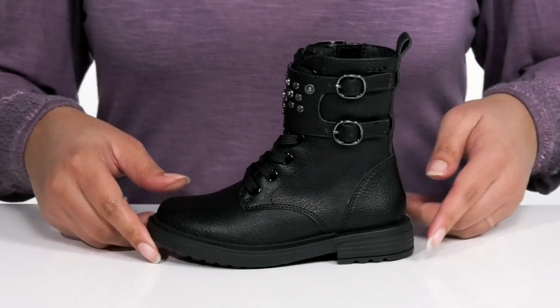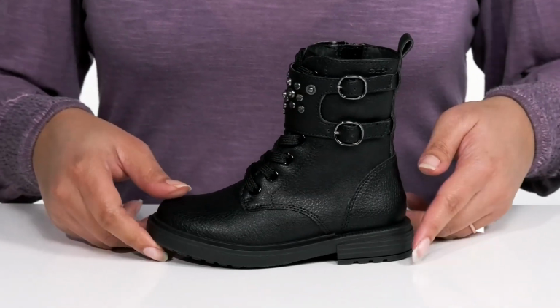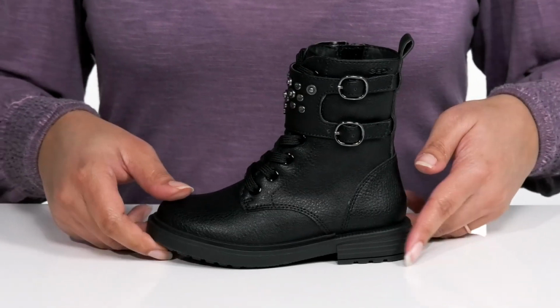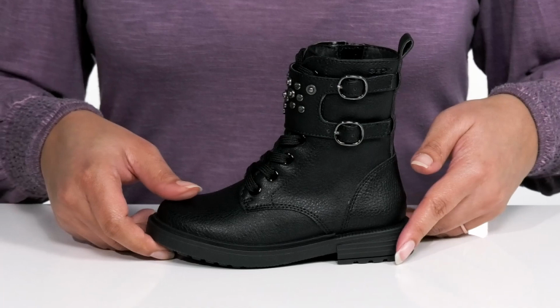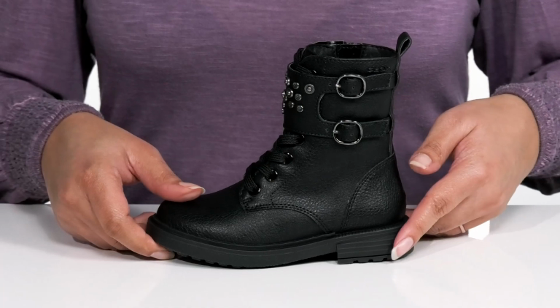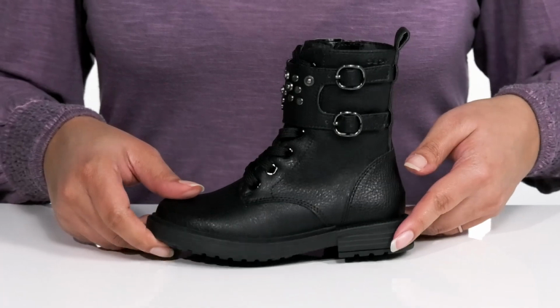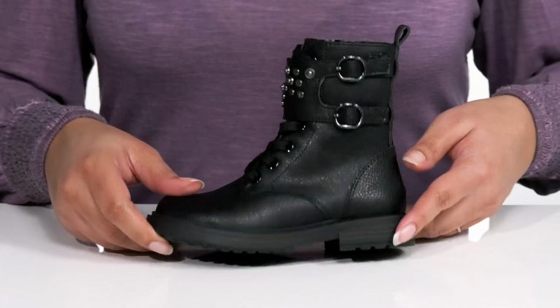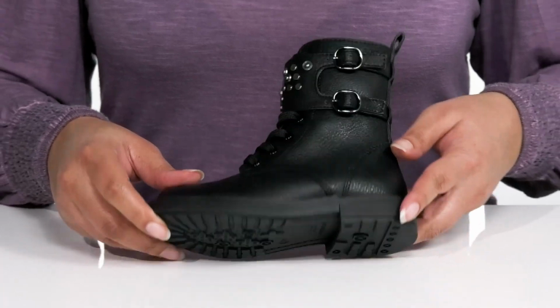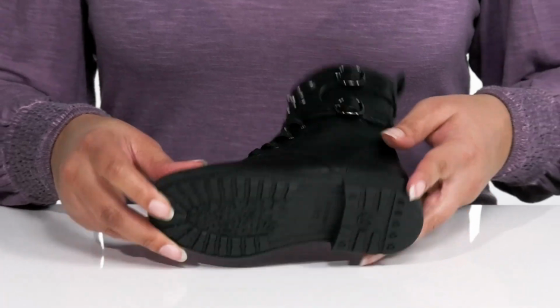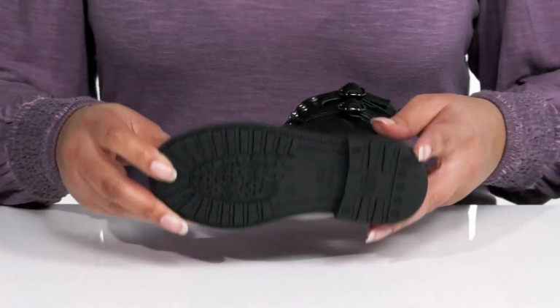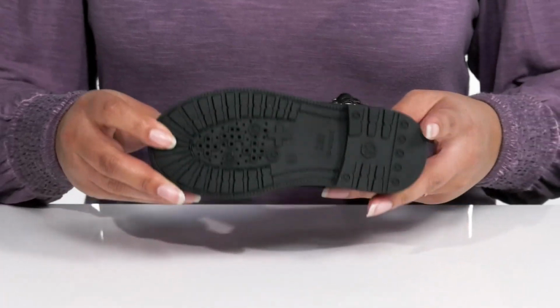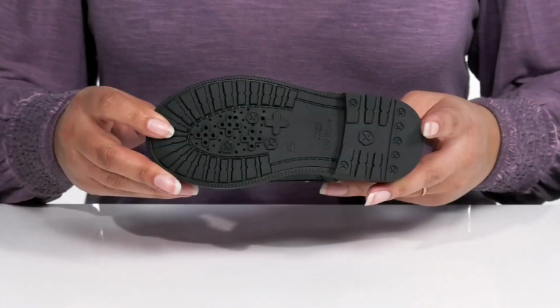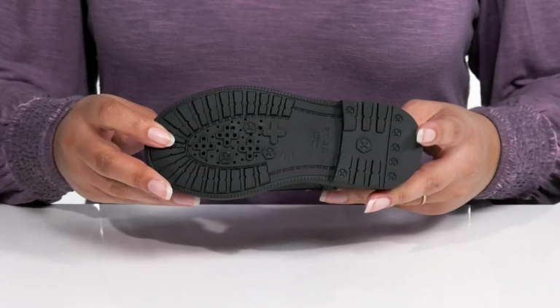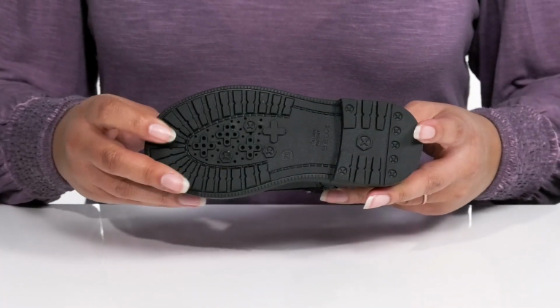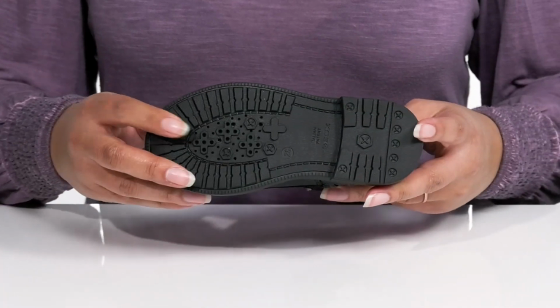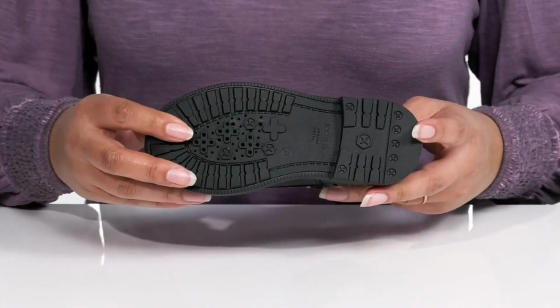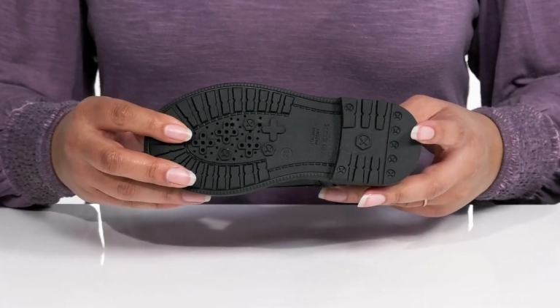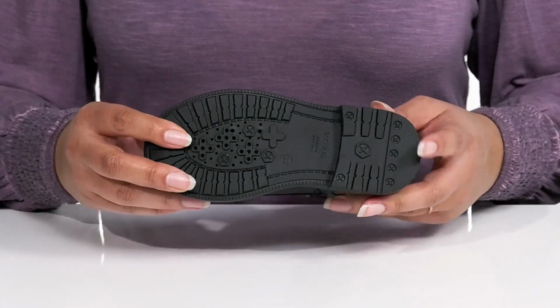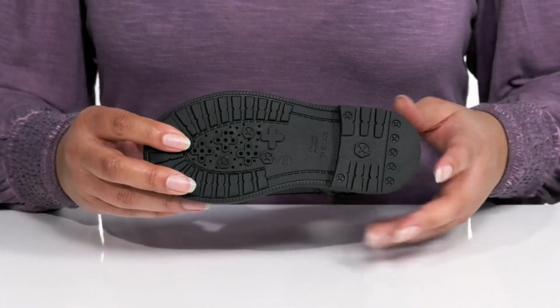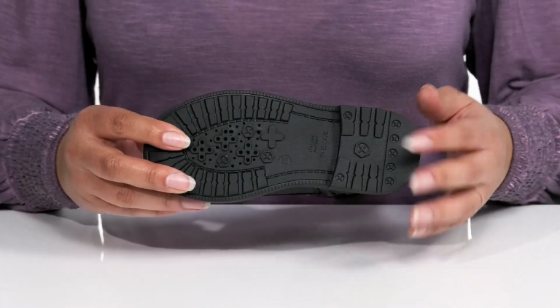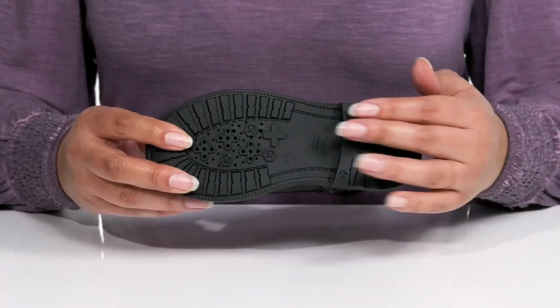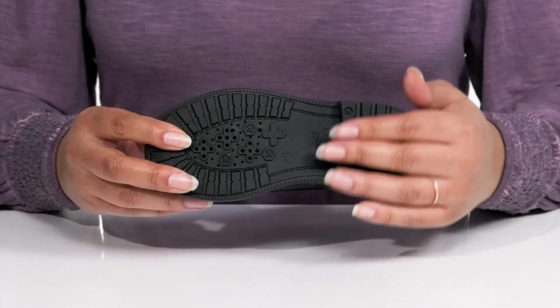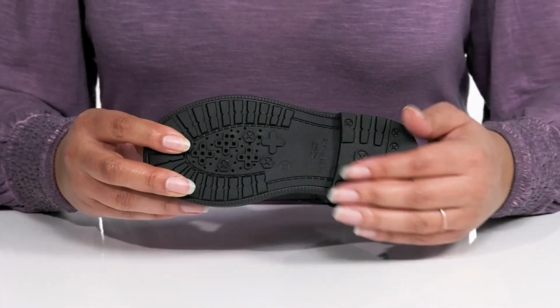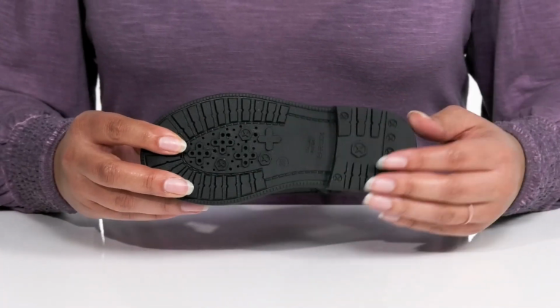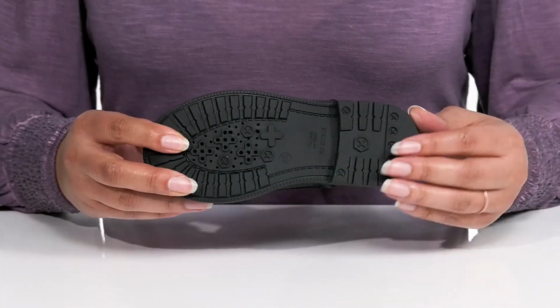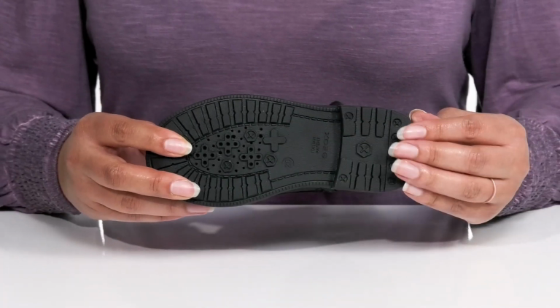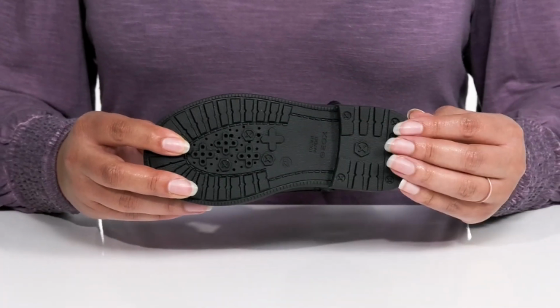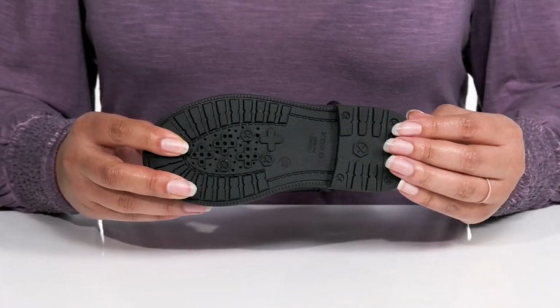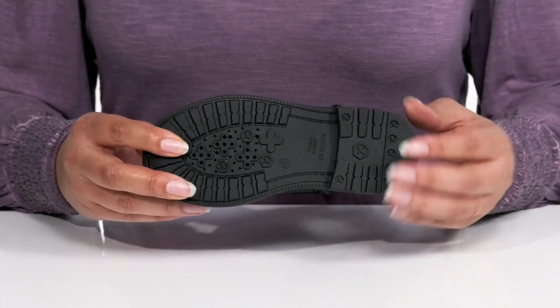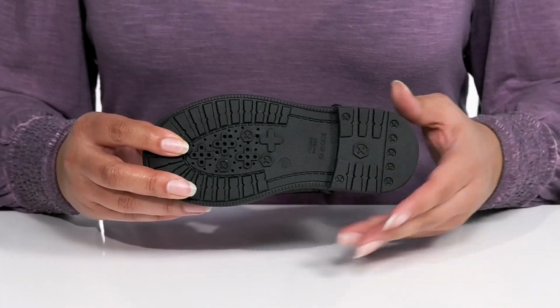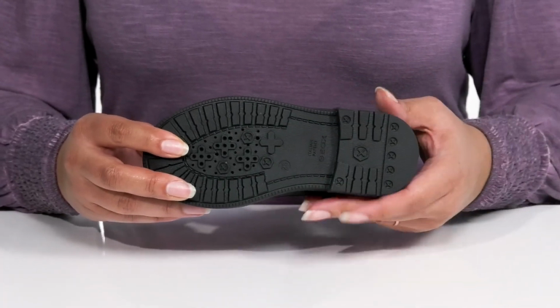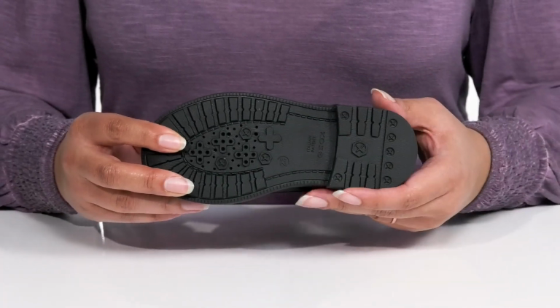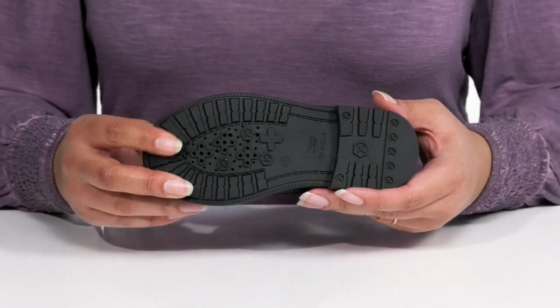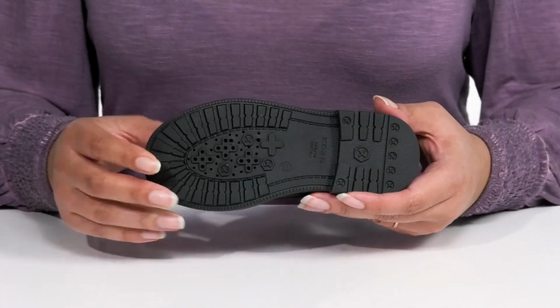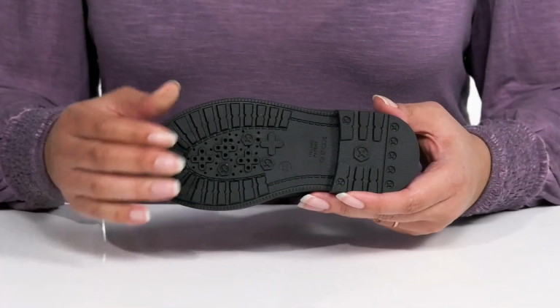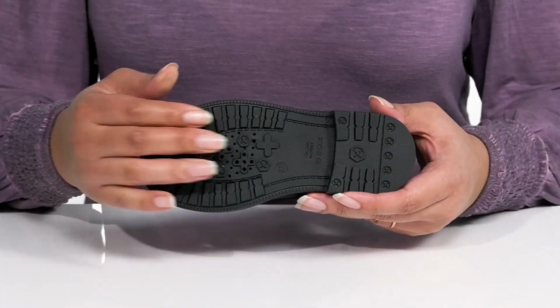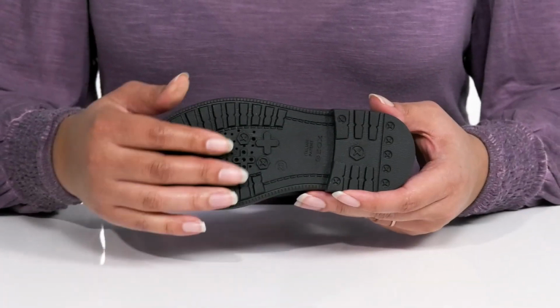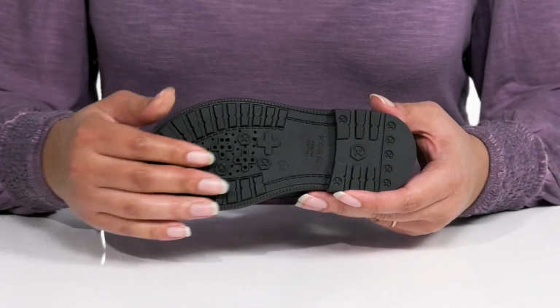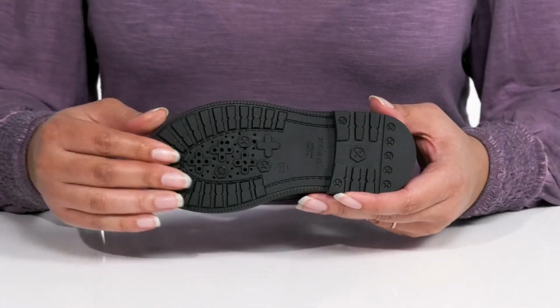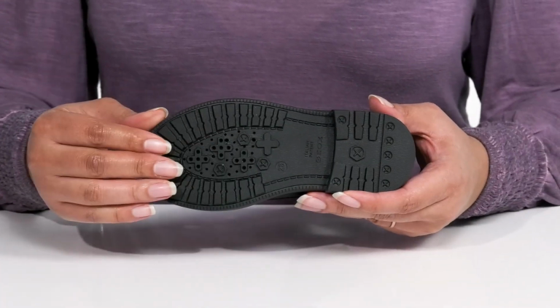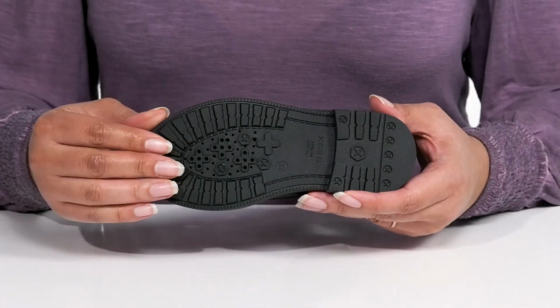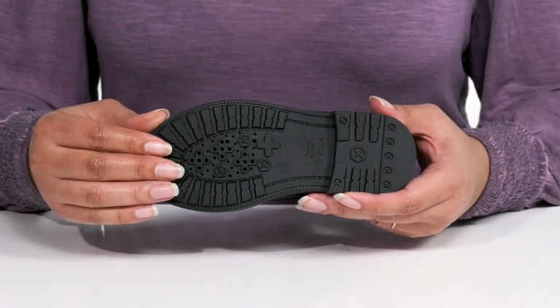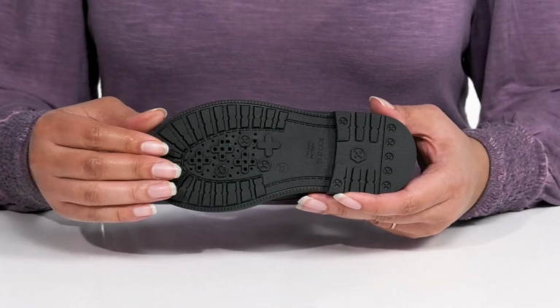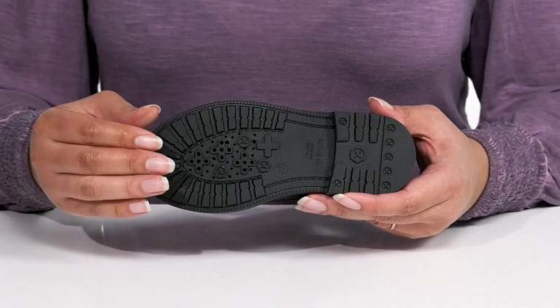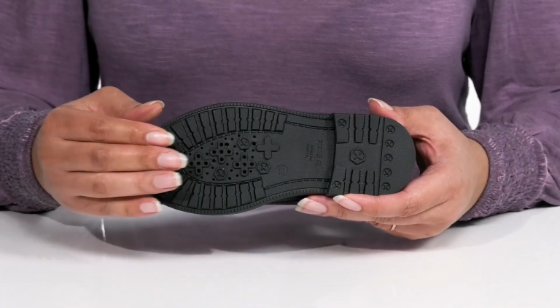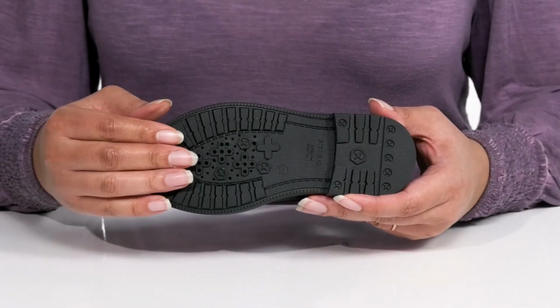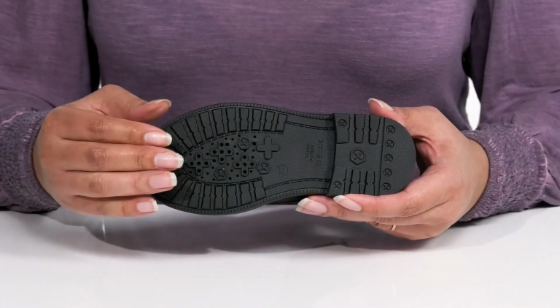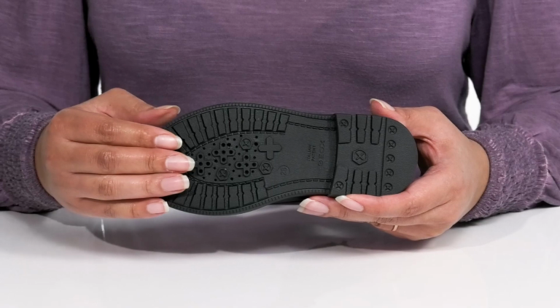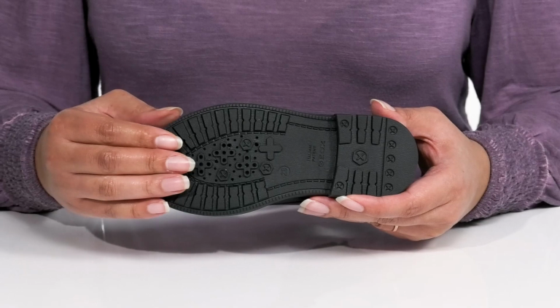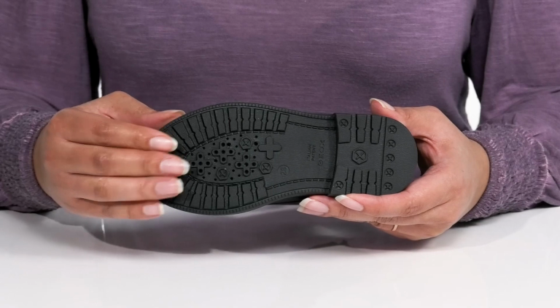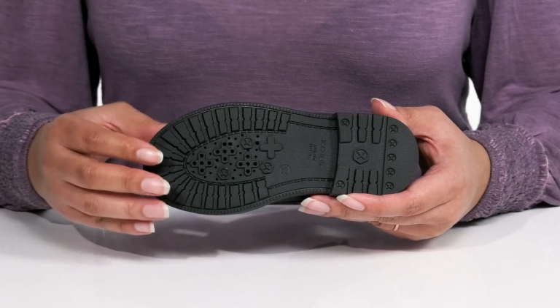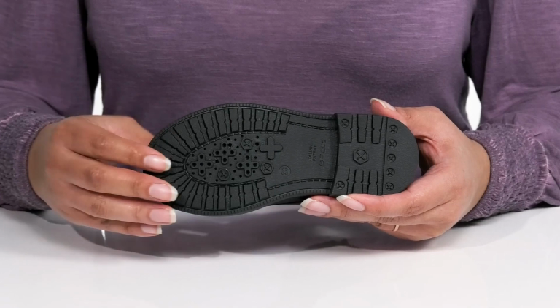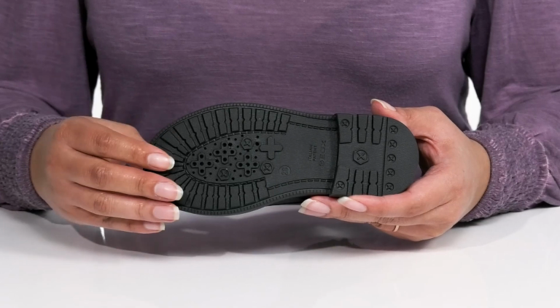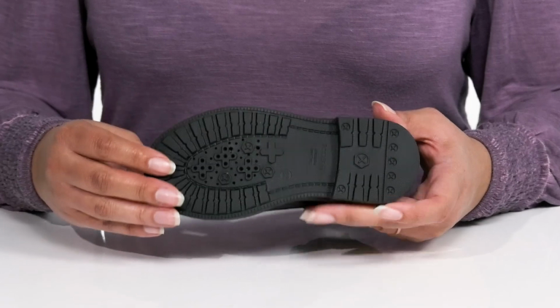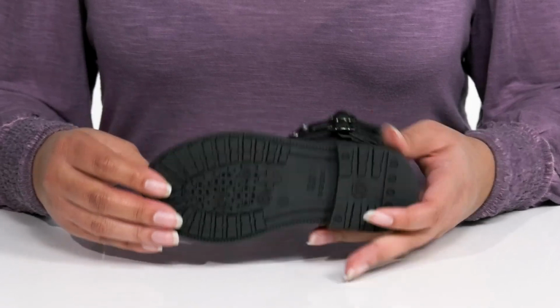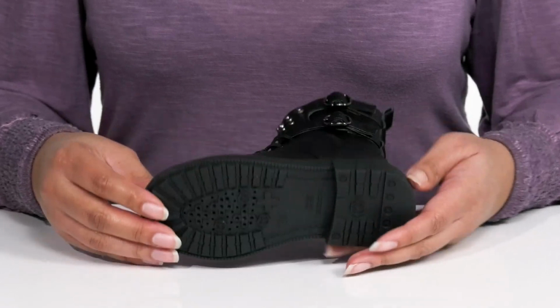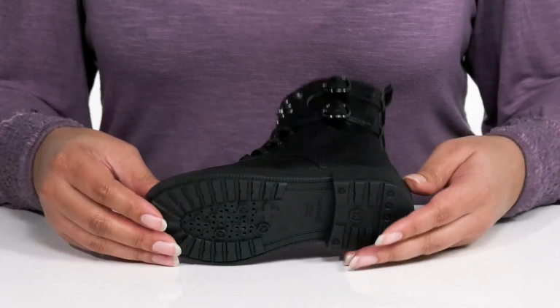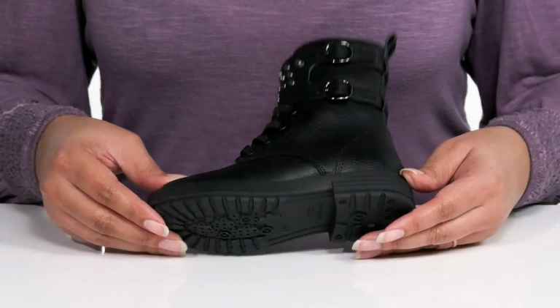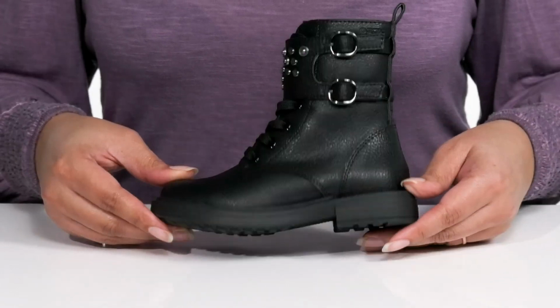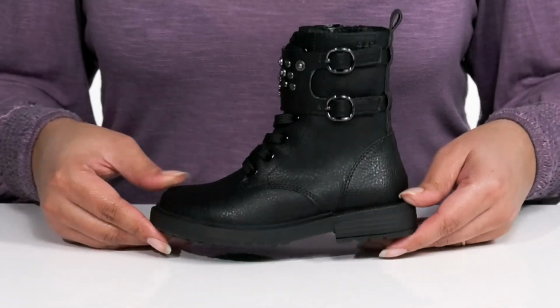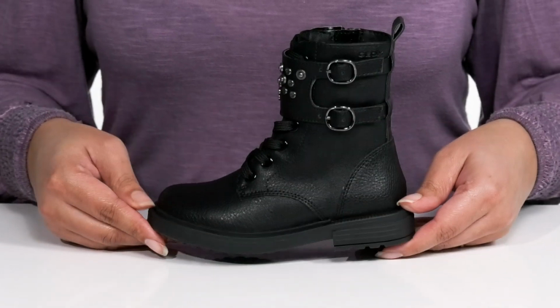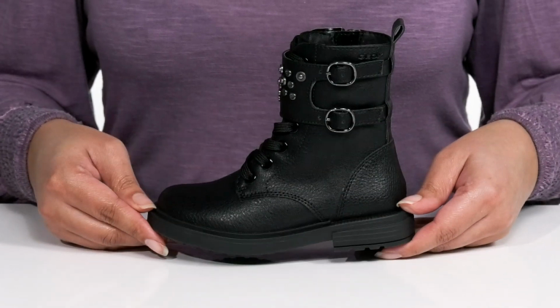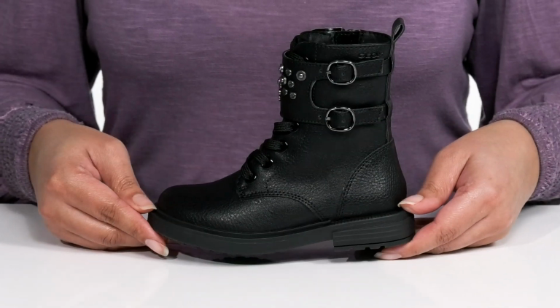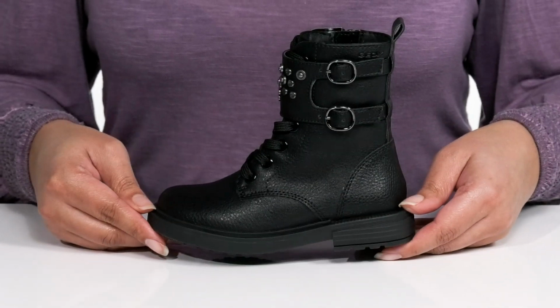It's all on top of a durable rubber outsole that is grippy to keep them stable, with perforations that expel sweat but don't let moisture back in.